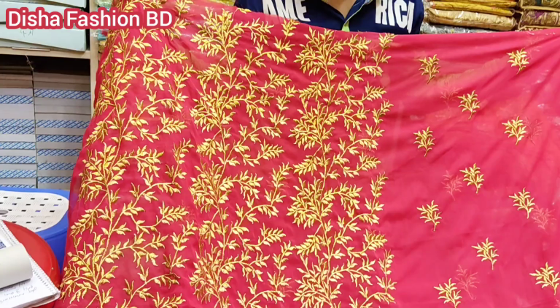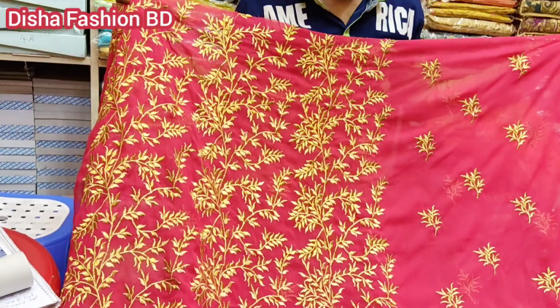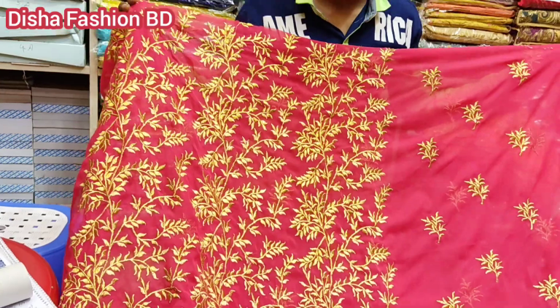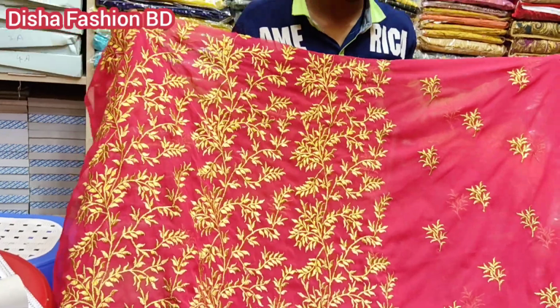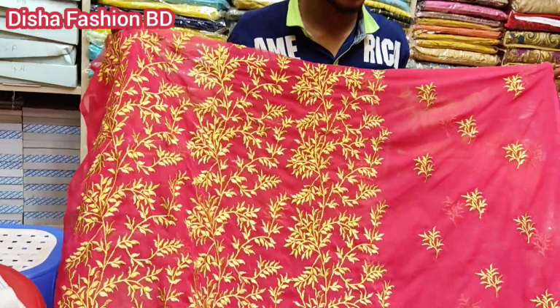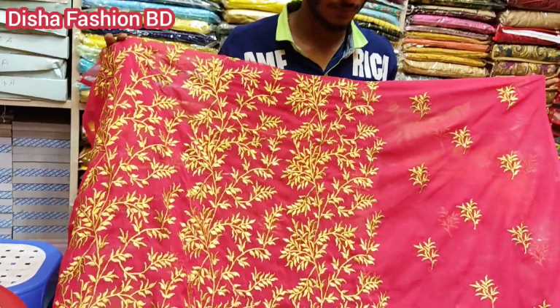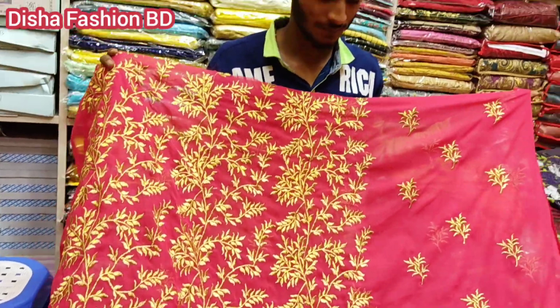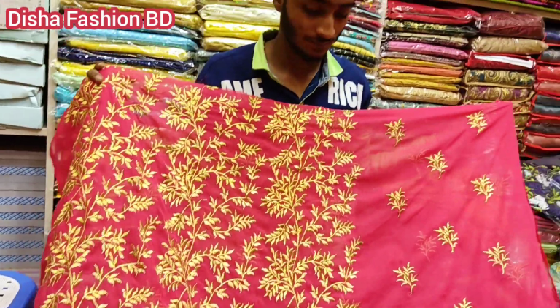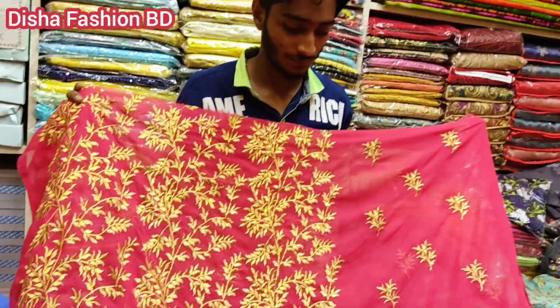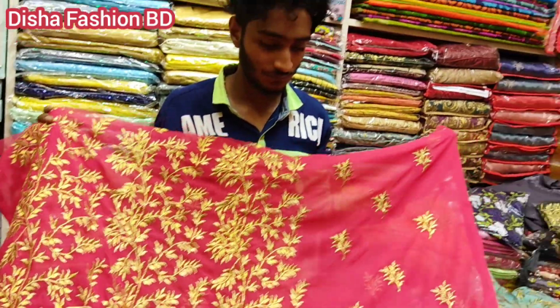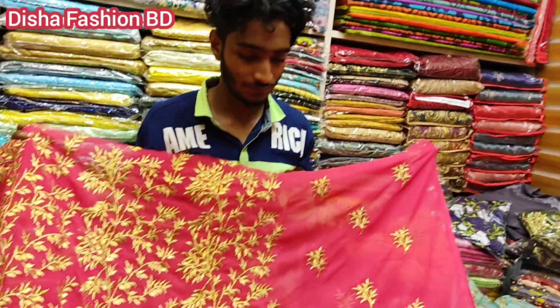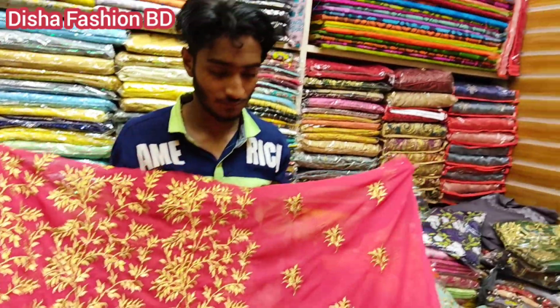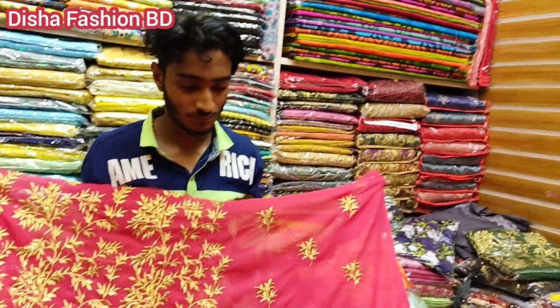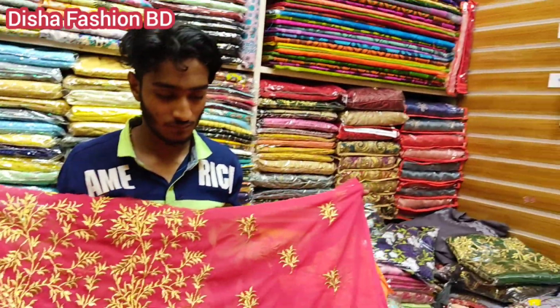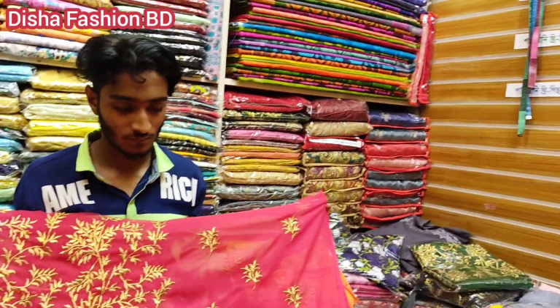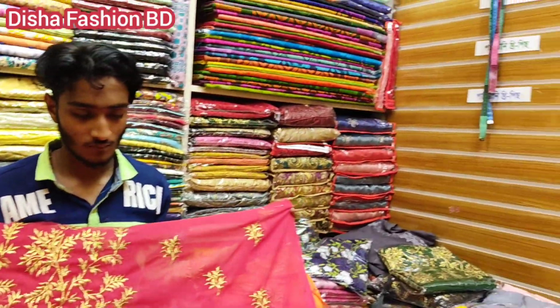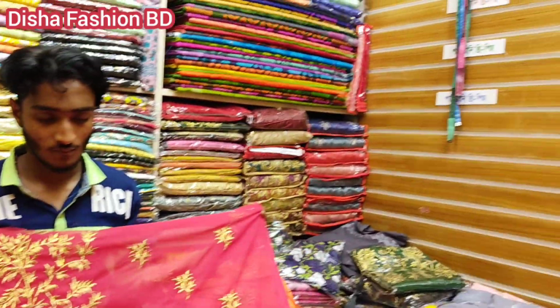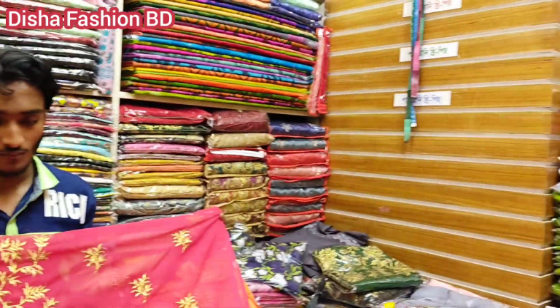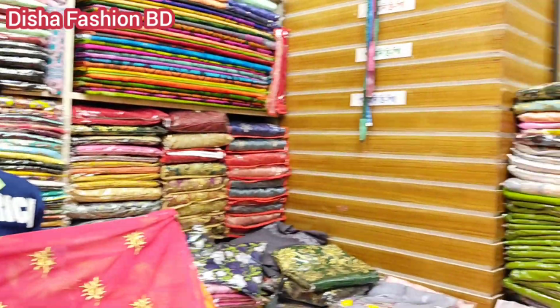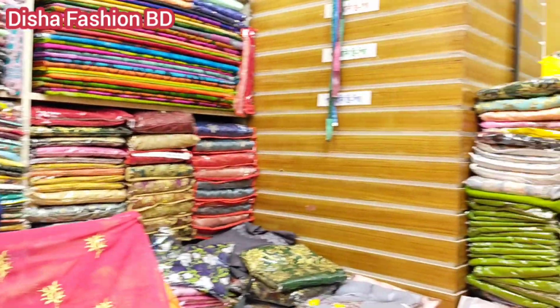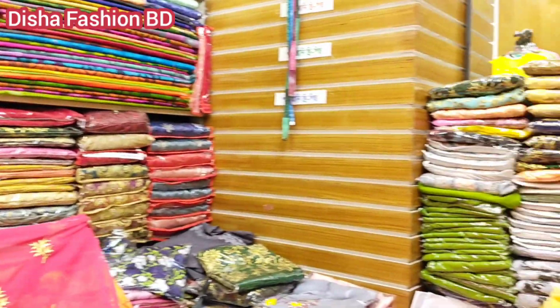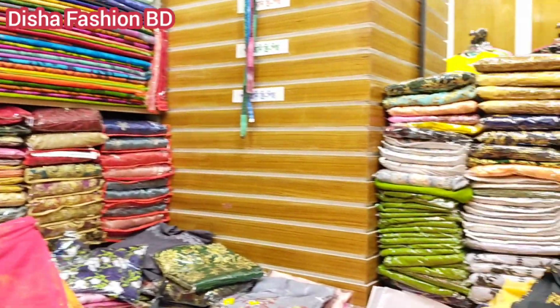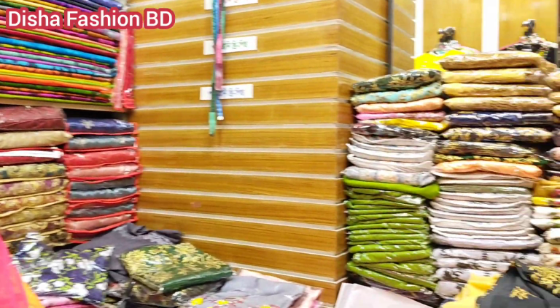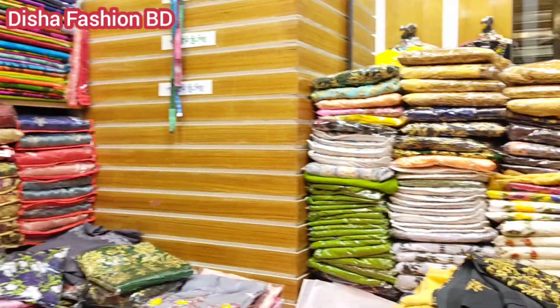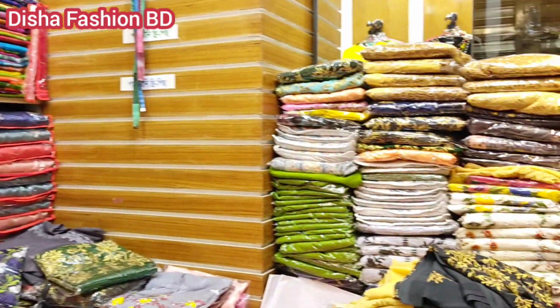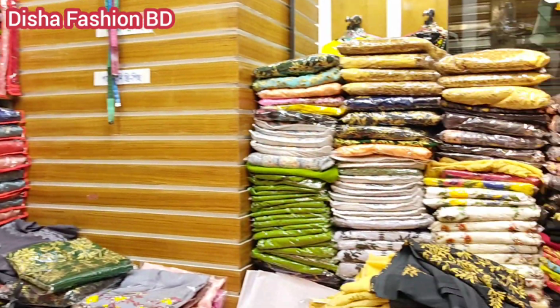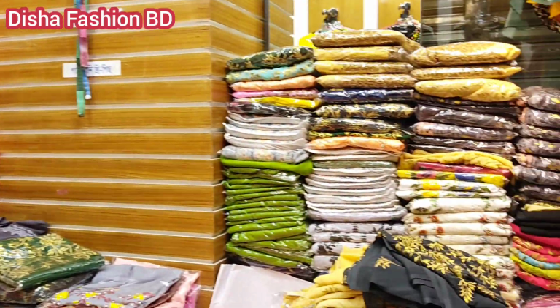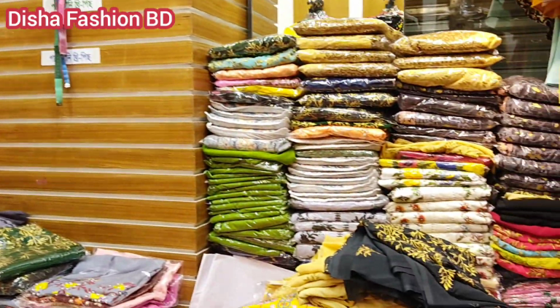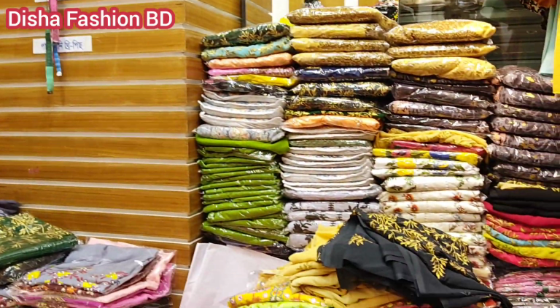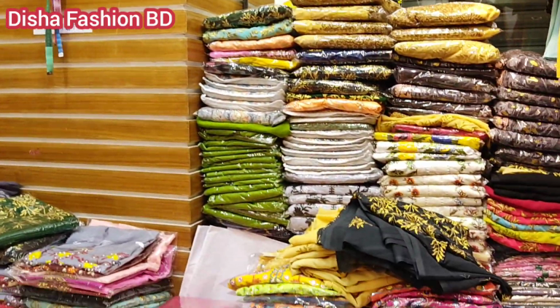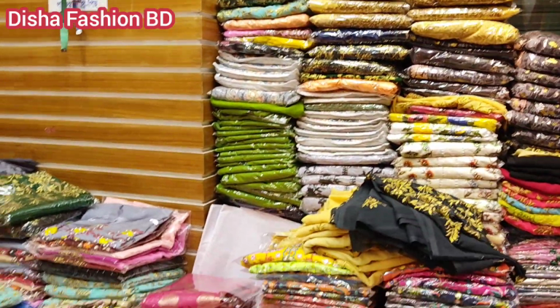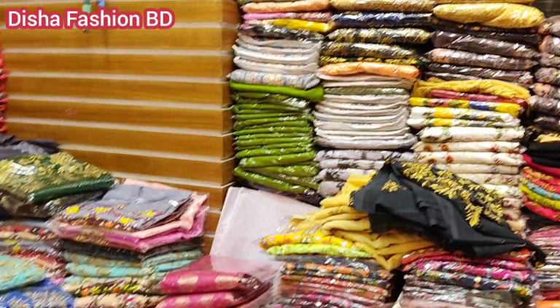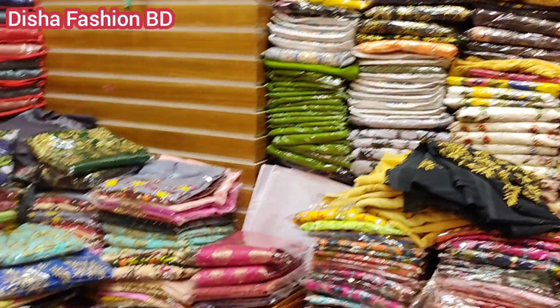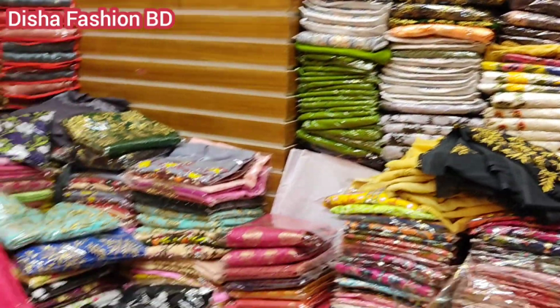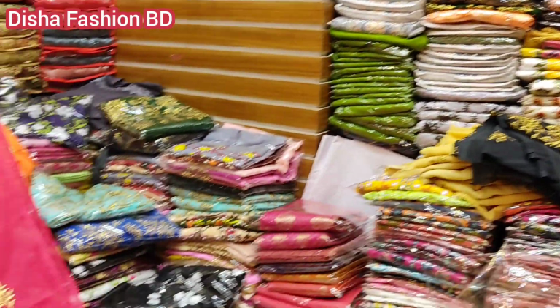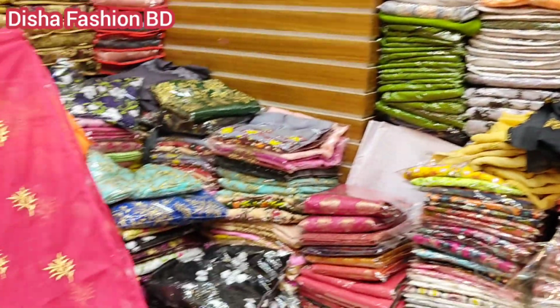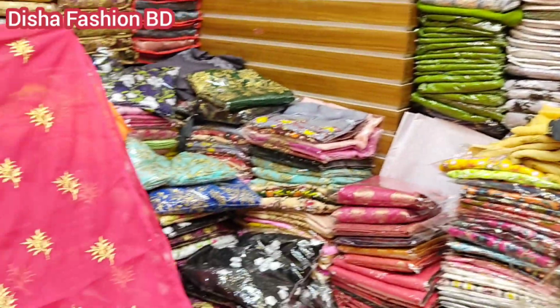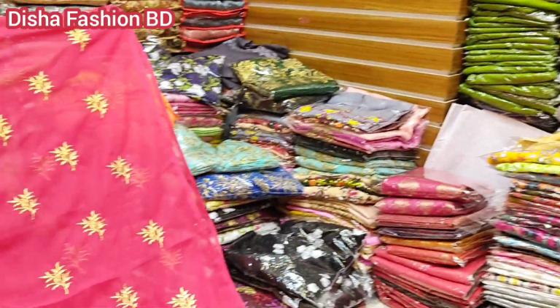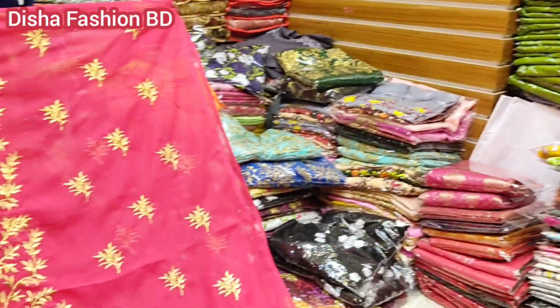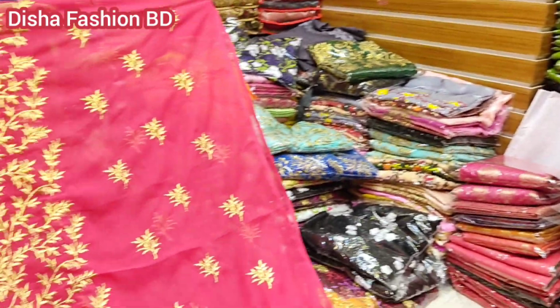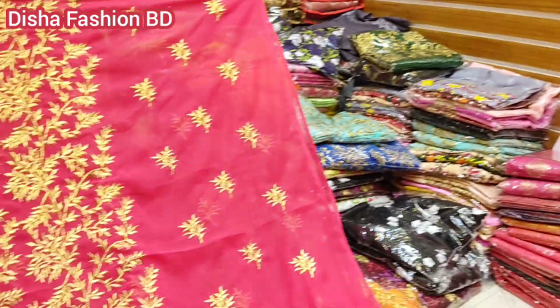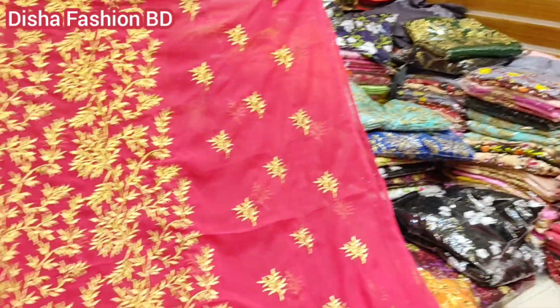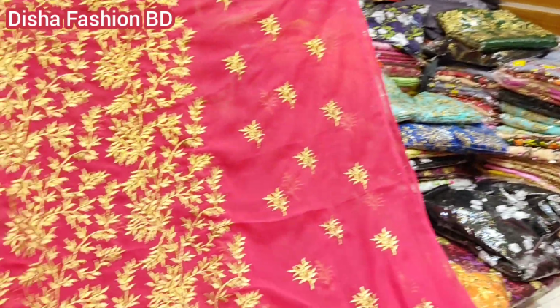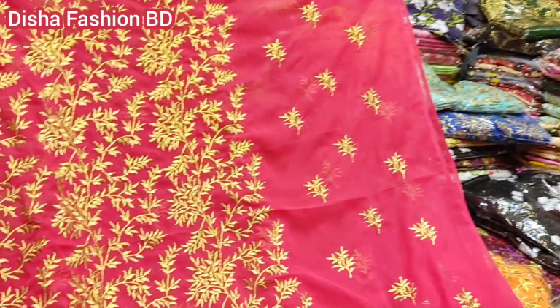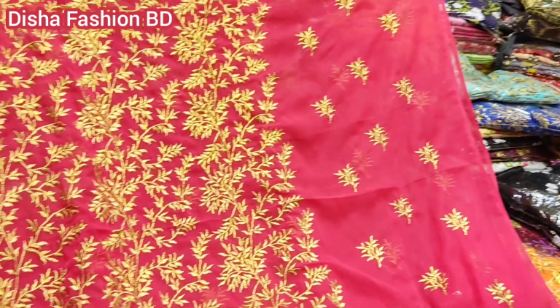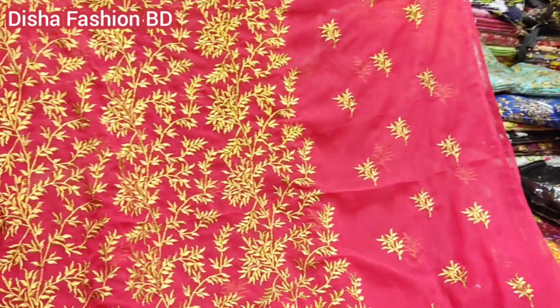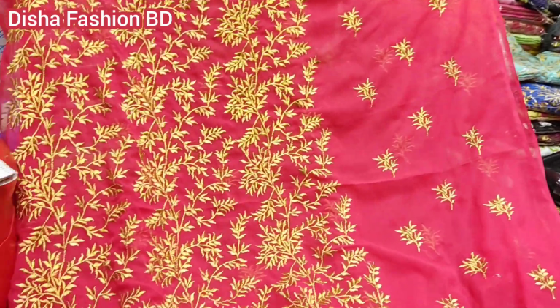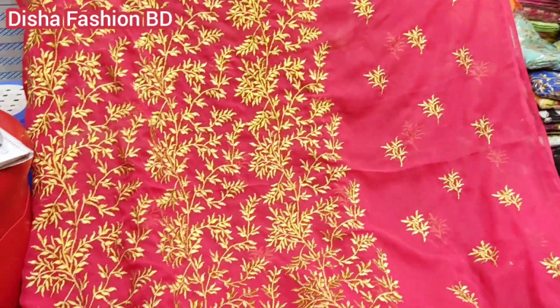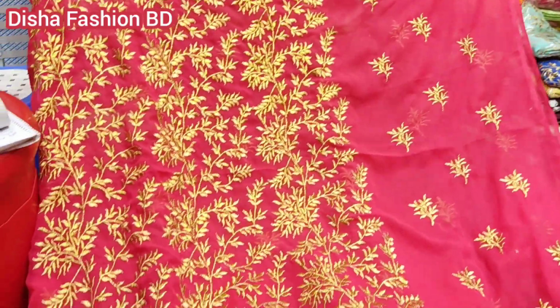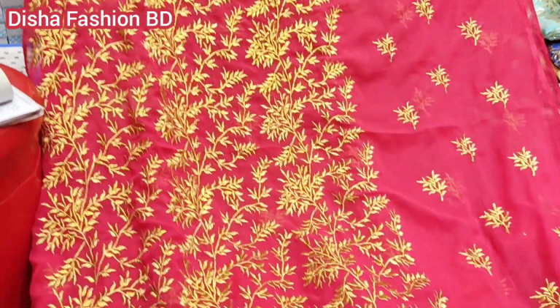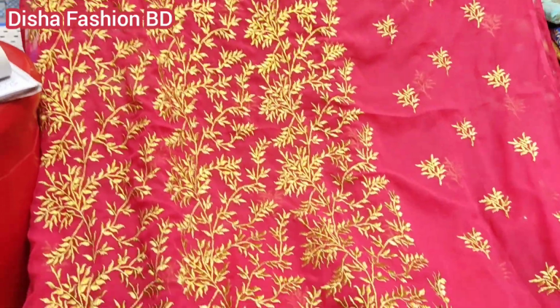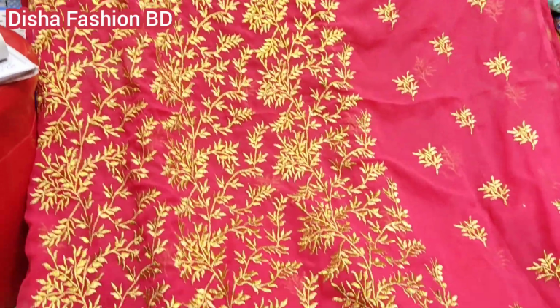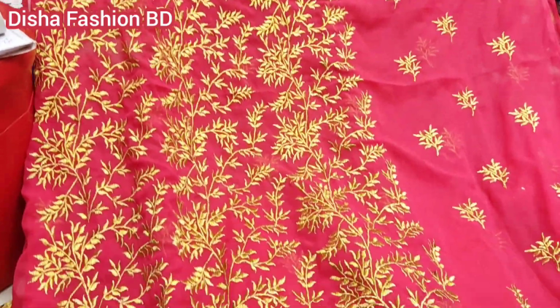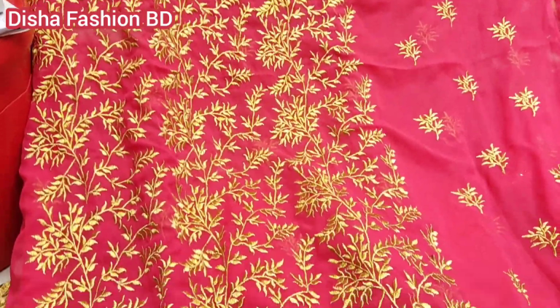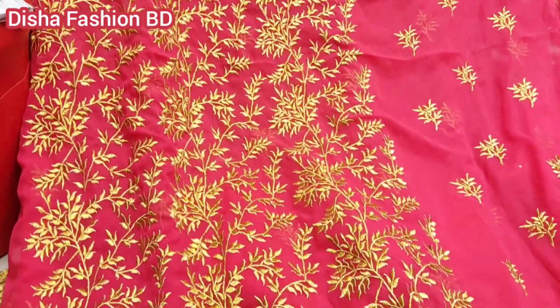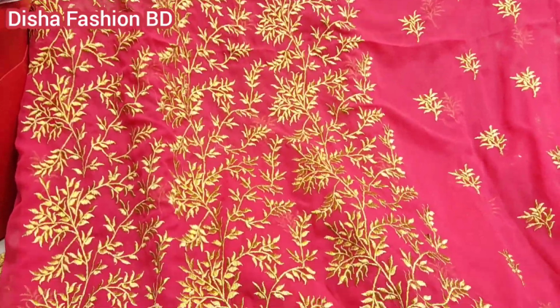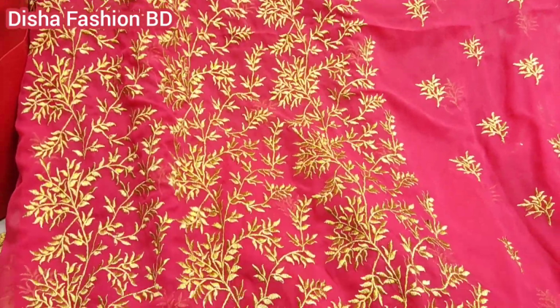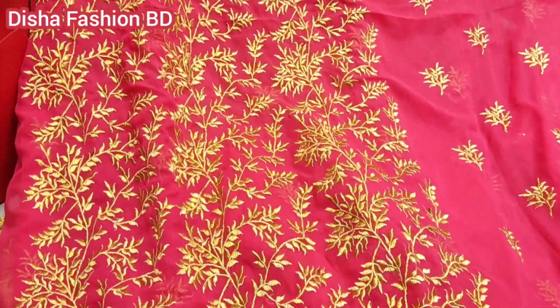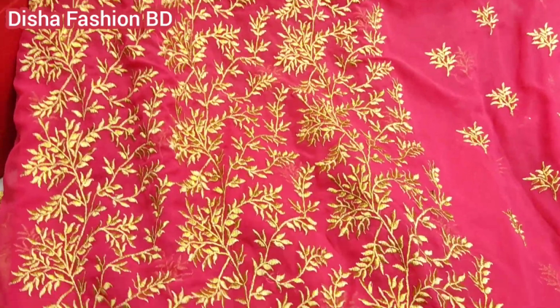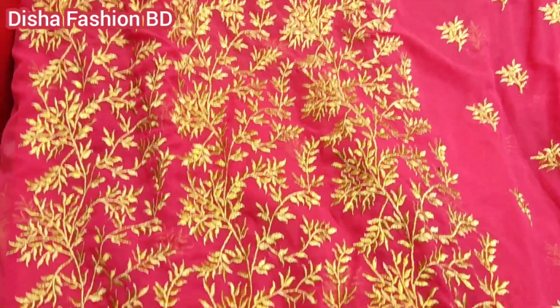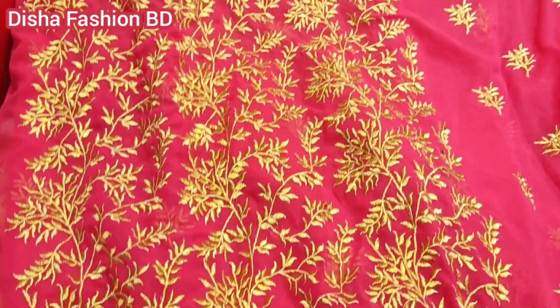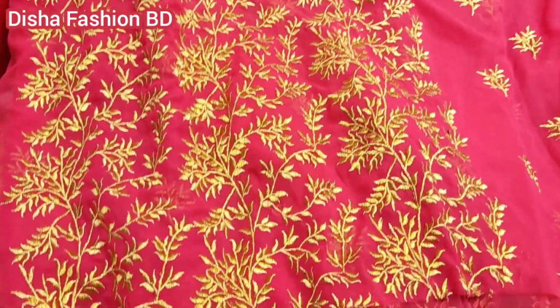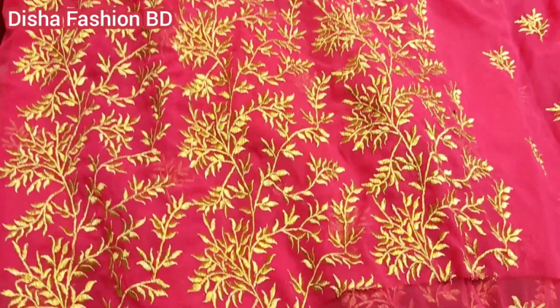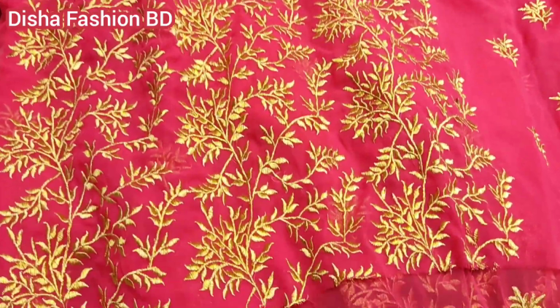Hello, welcome back to my channel. Today I have a very beautiful new design collection.